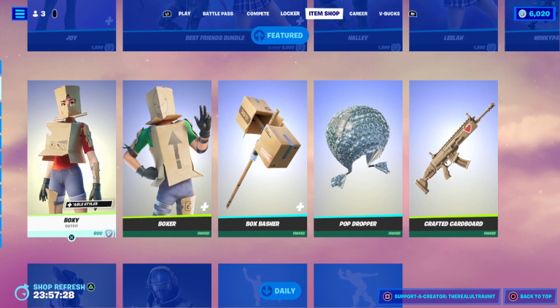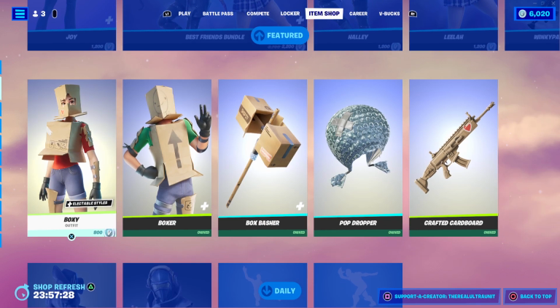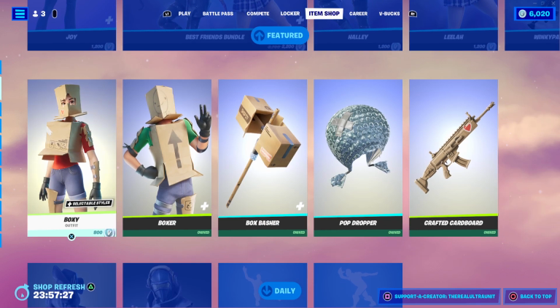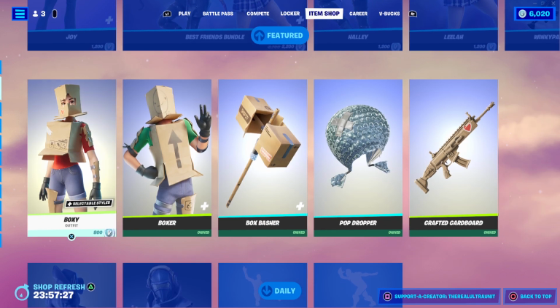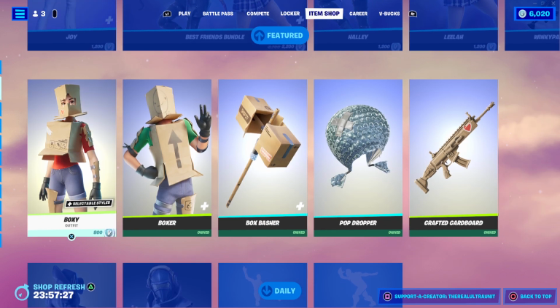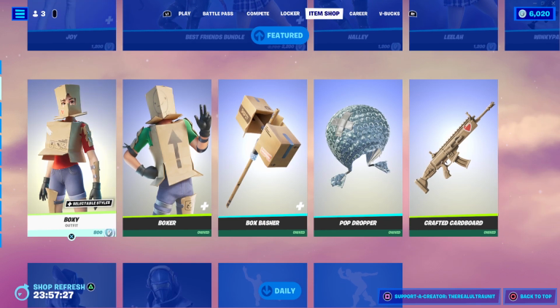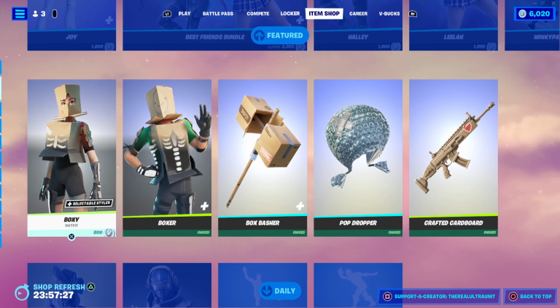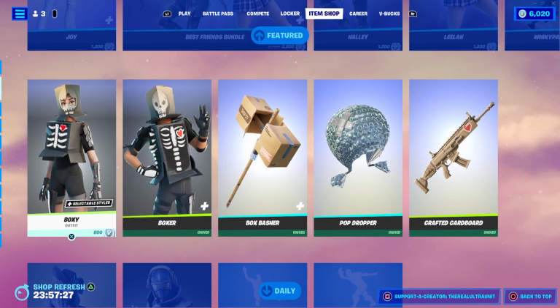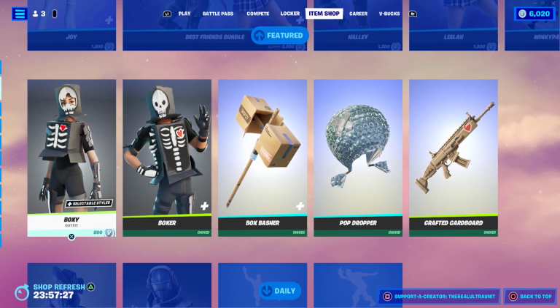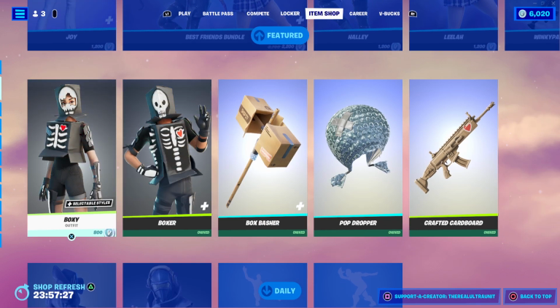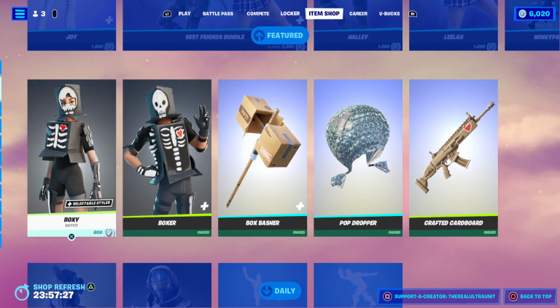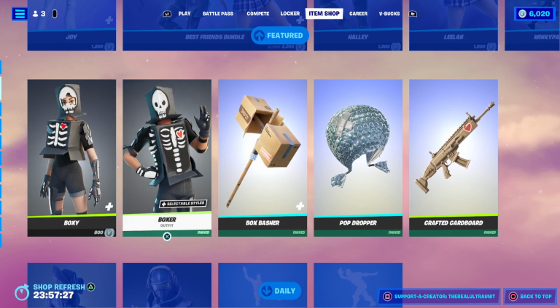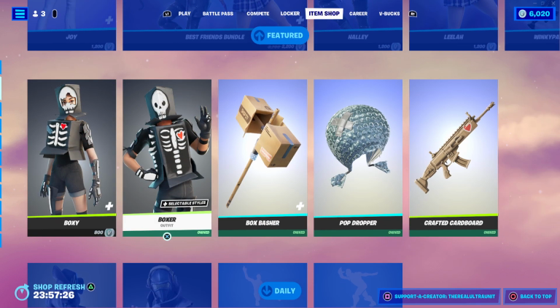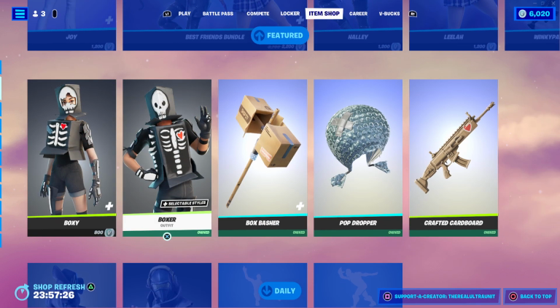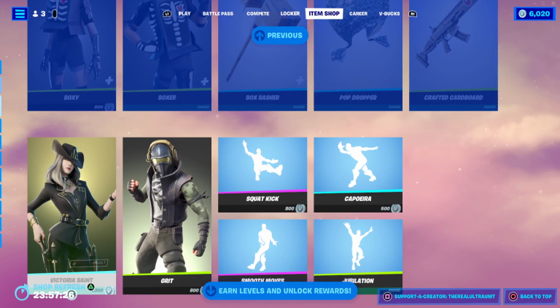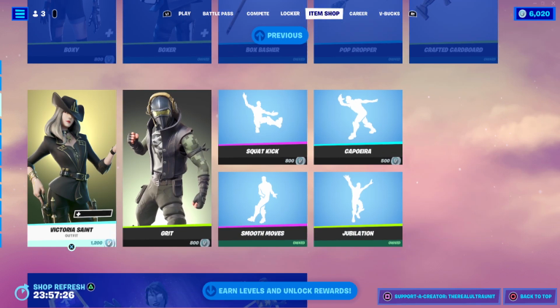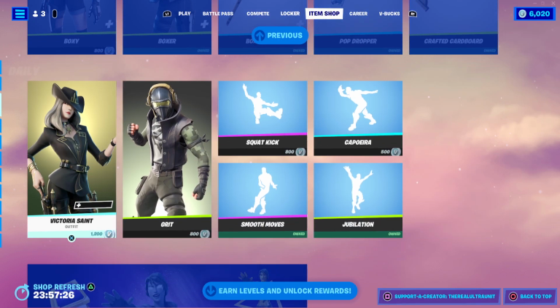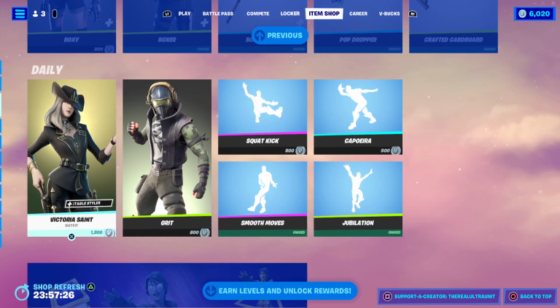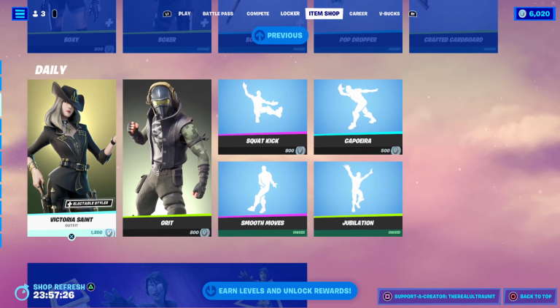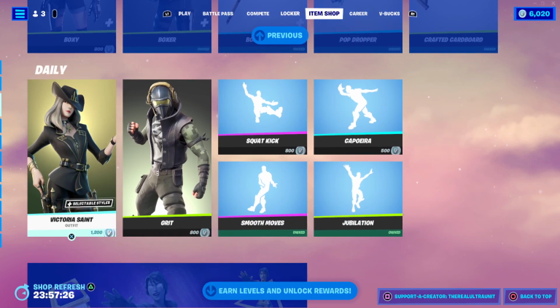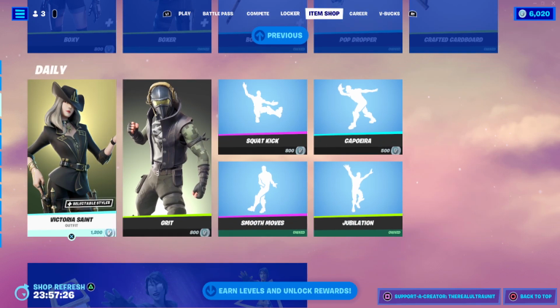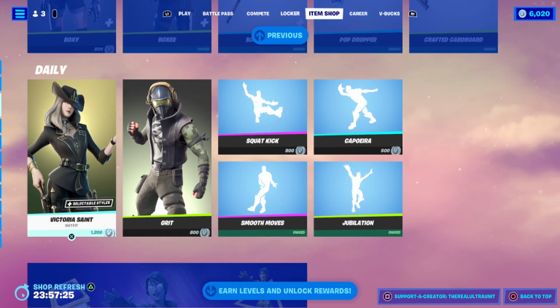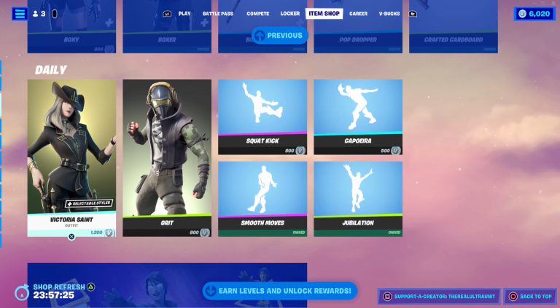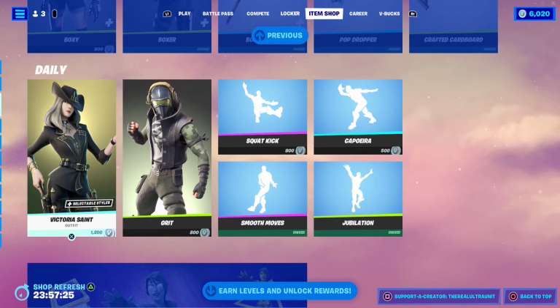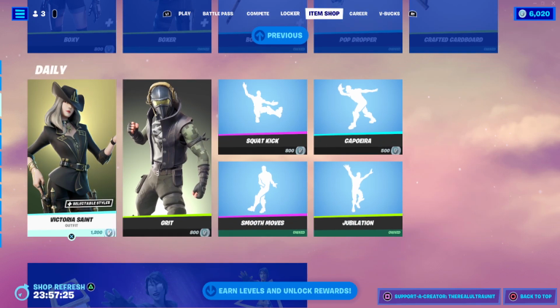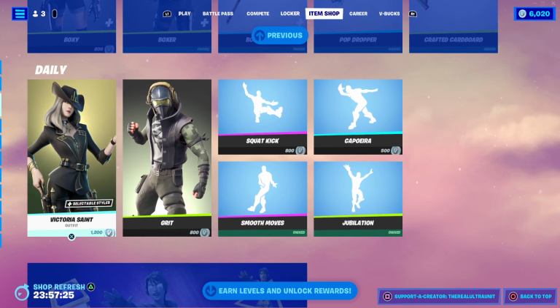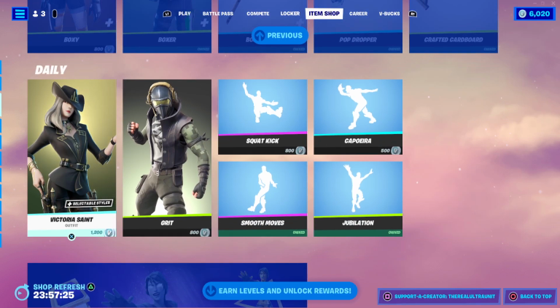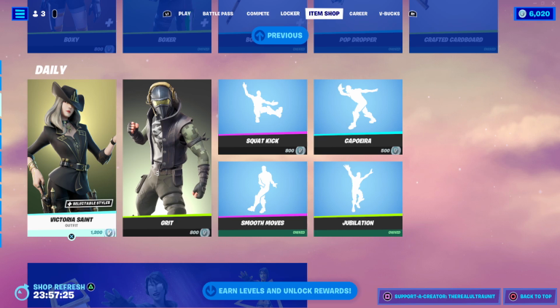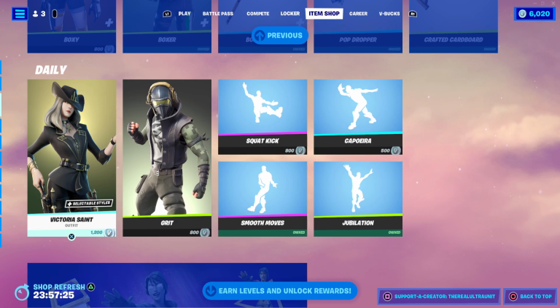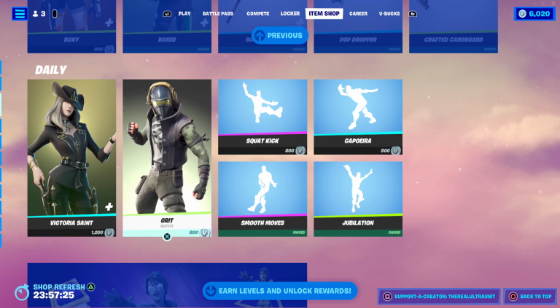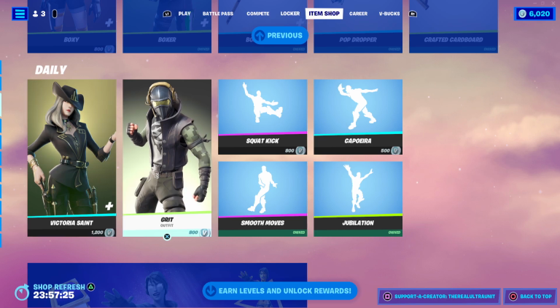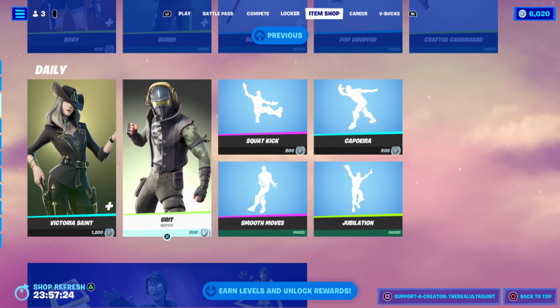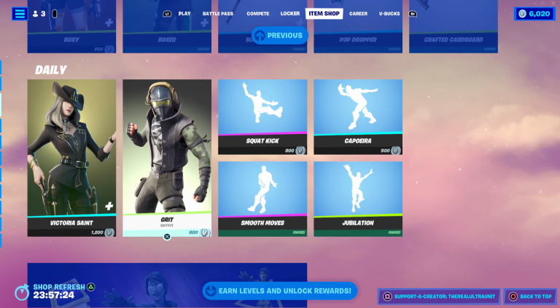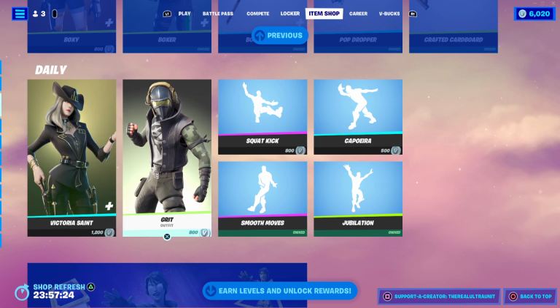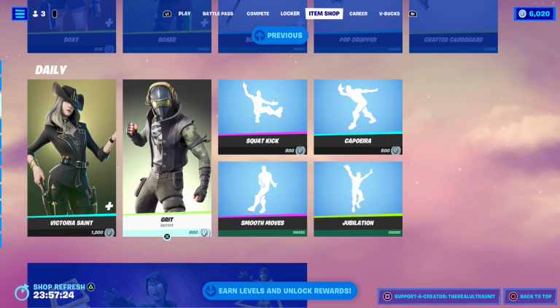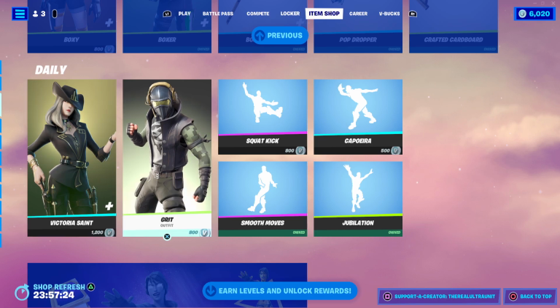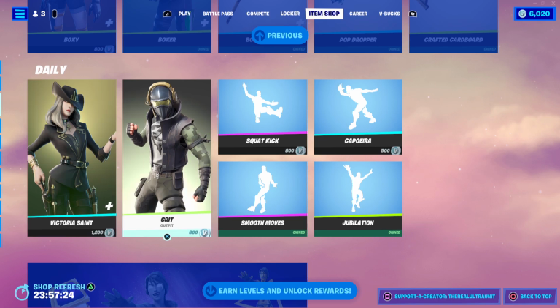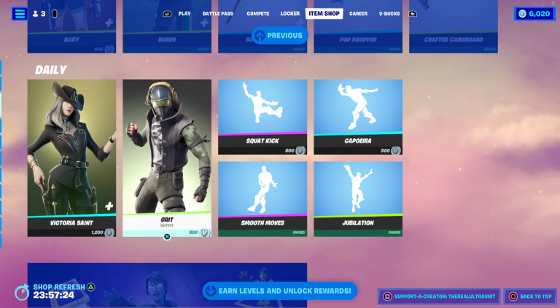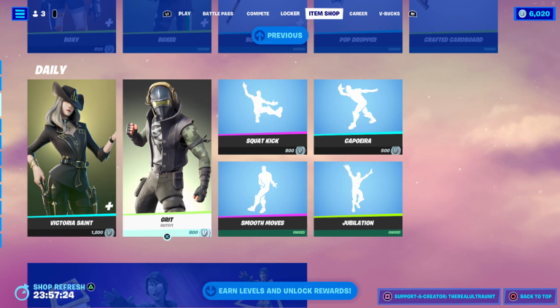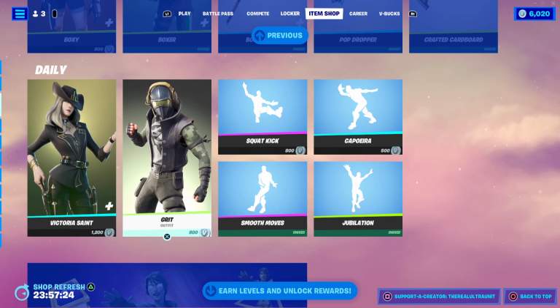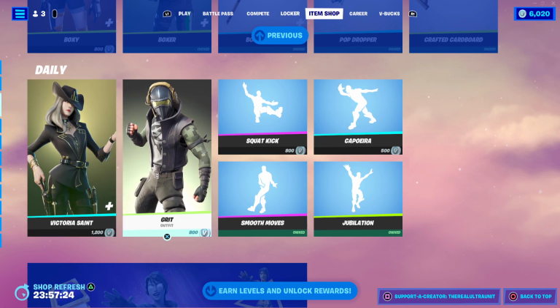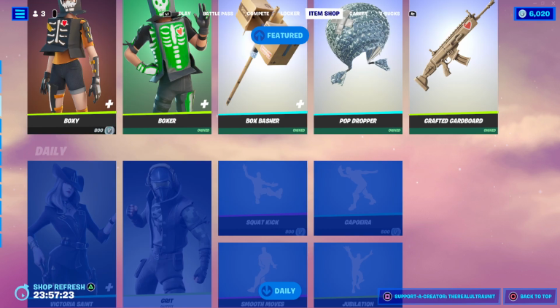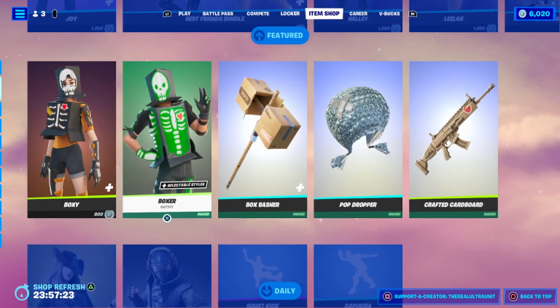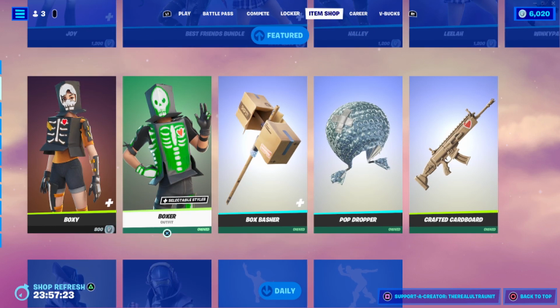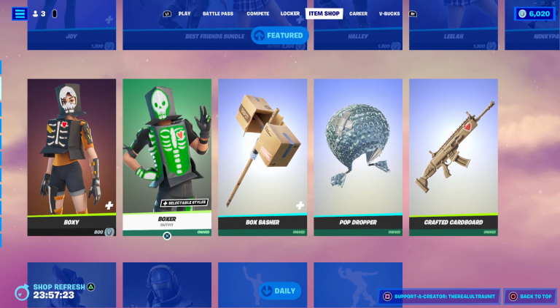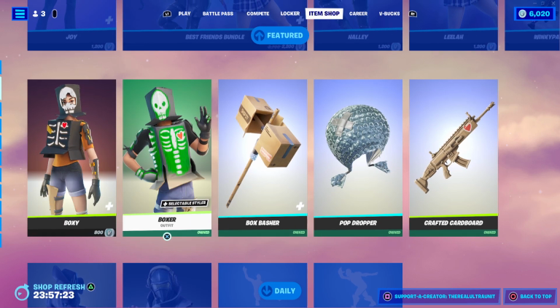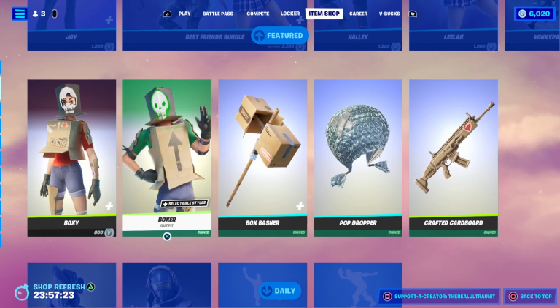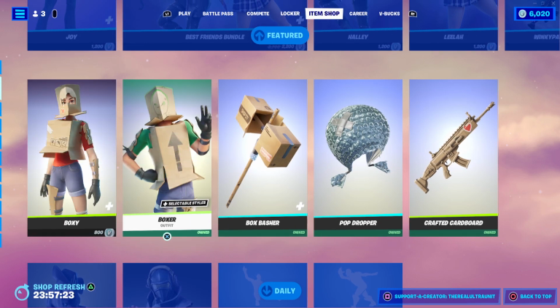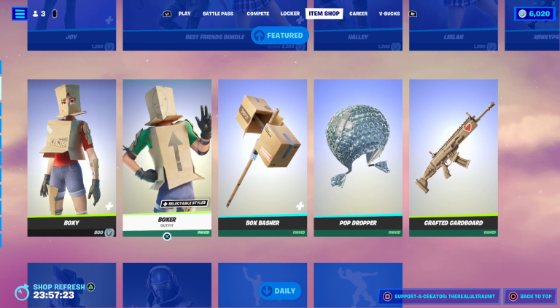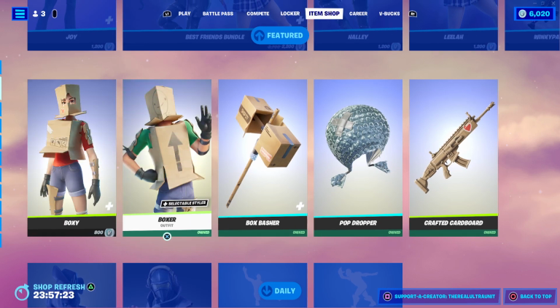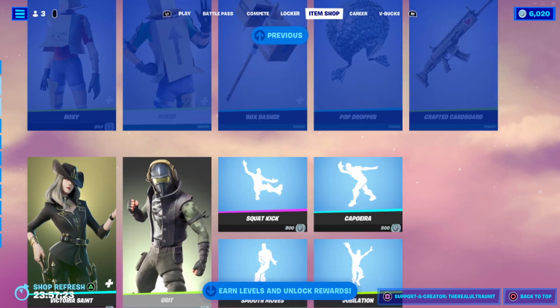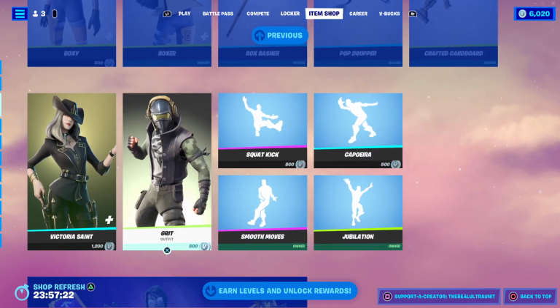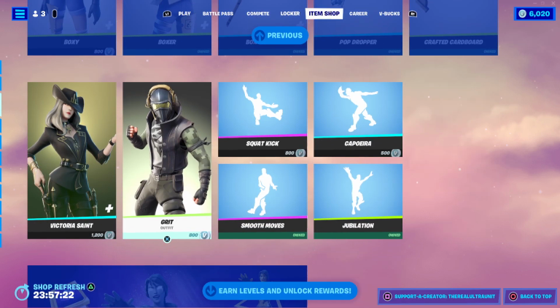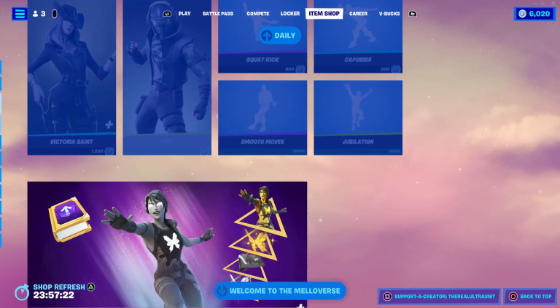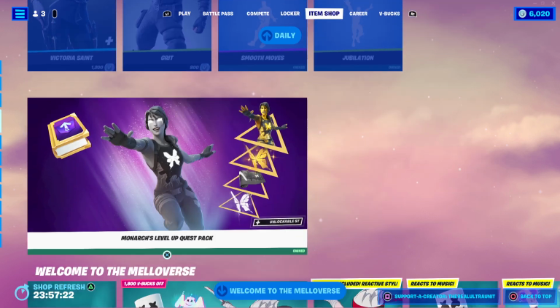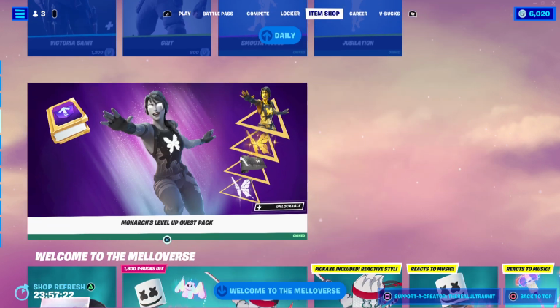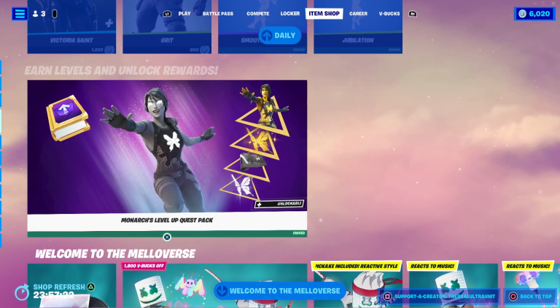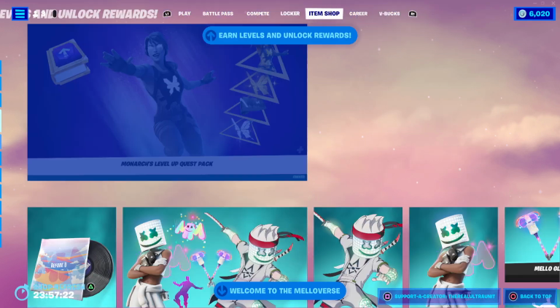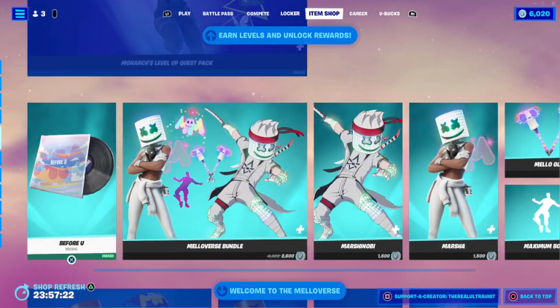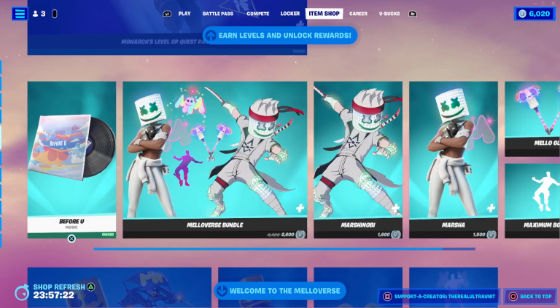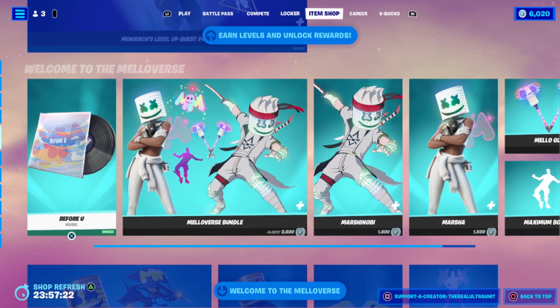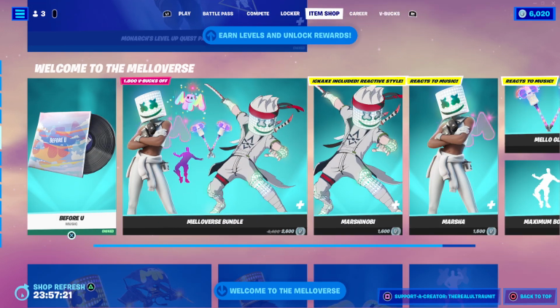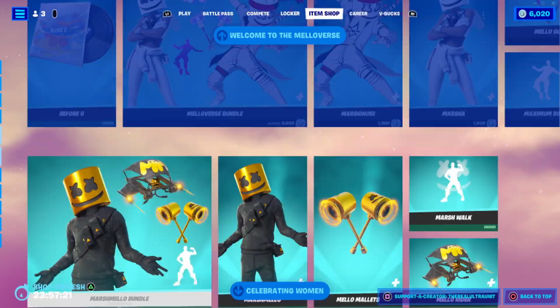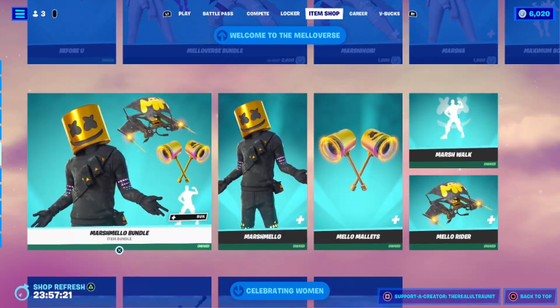Other things in the shop: we have Boxy and Boxer, and Victoria's Saint and Grit, as well as a bunch of emotes.